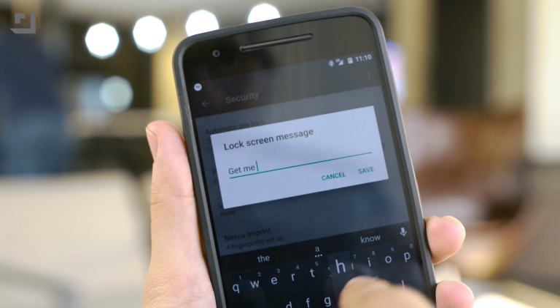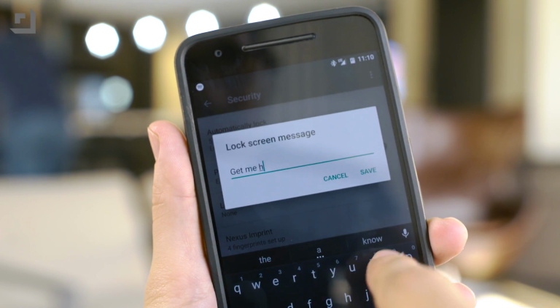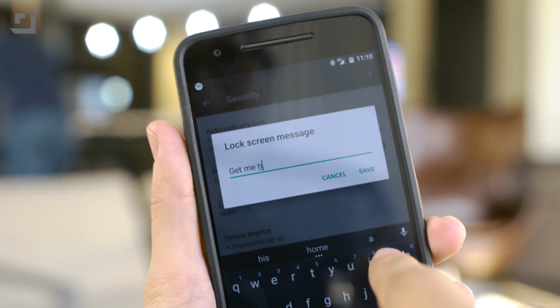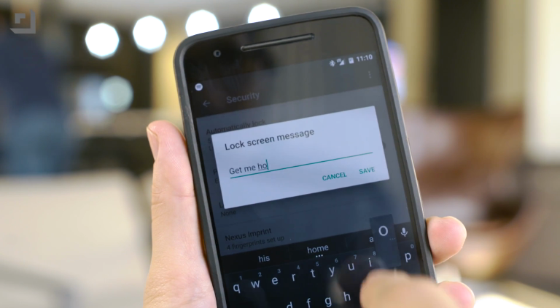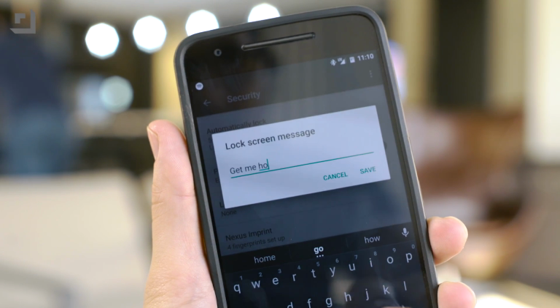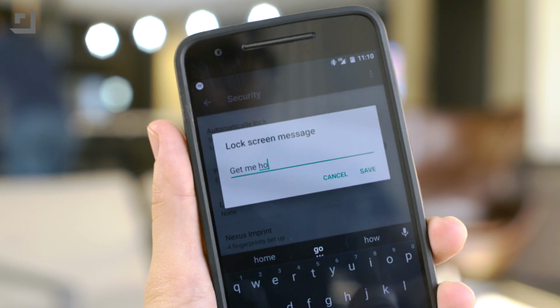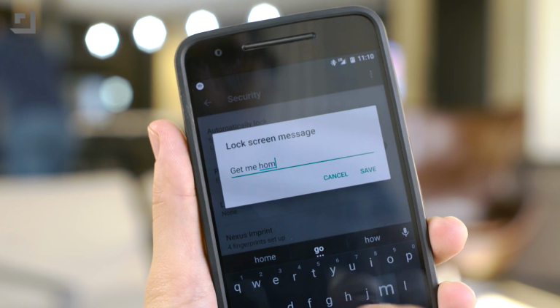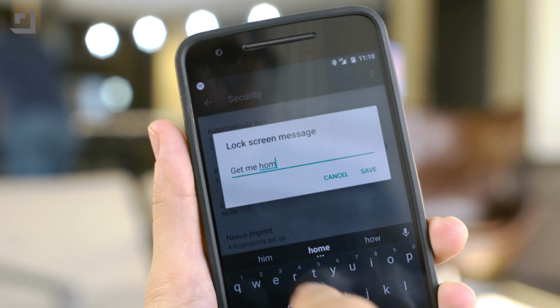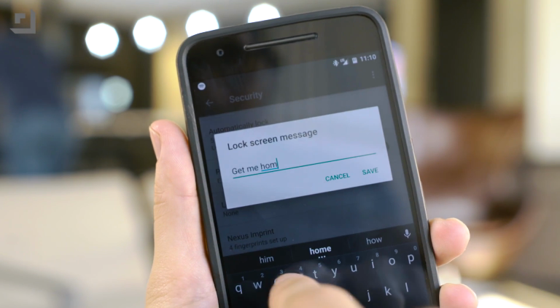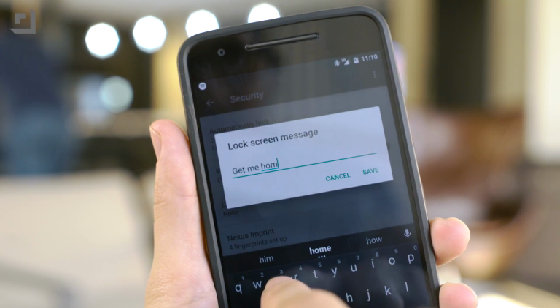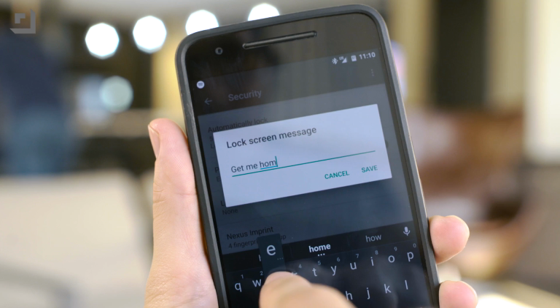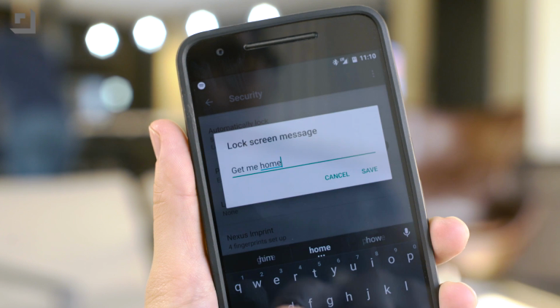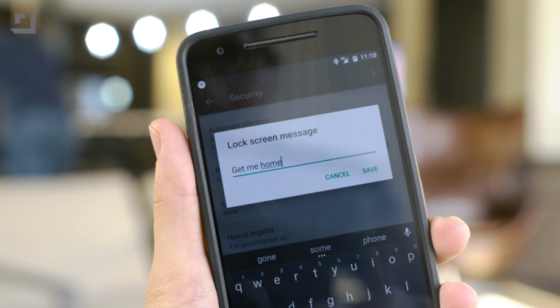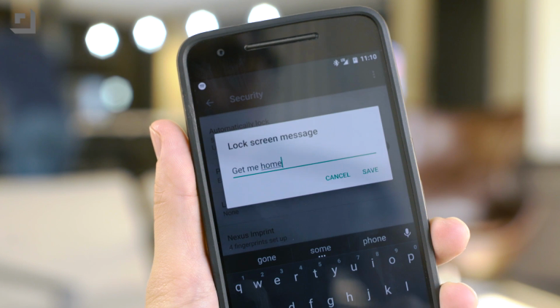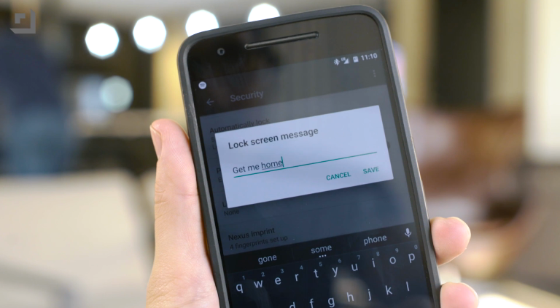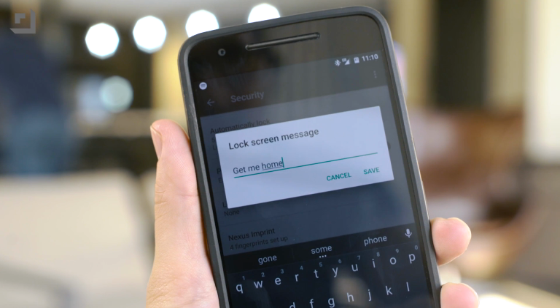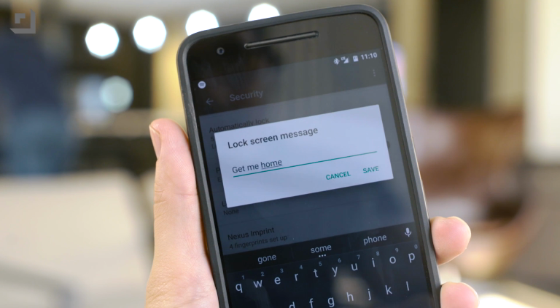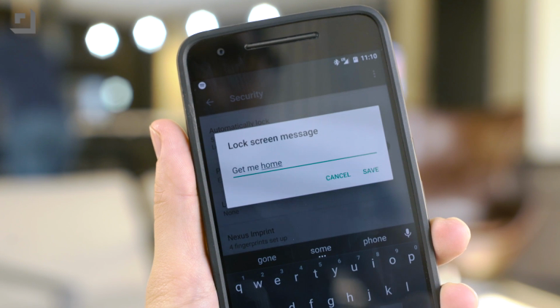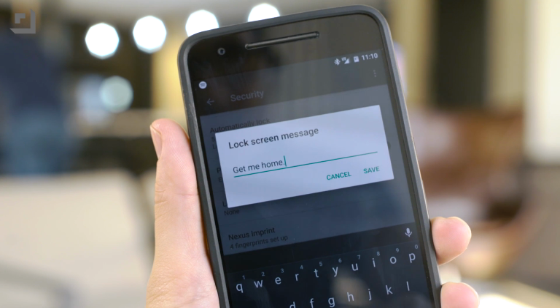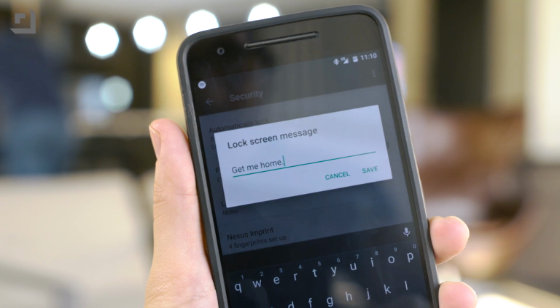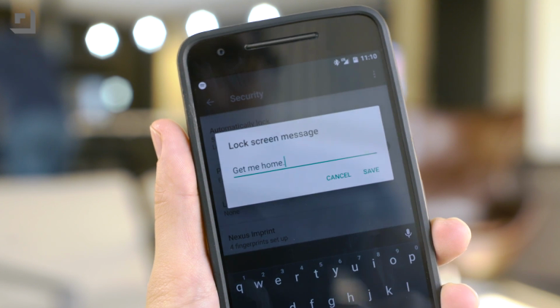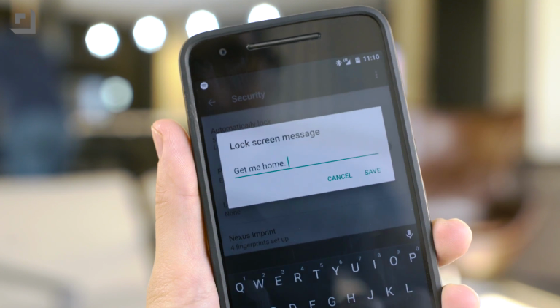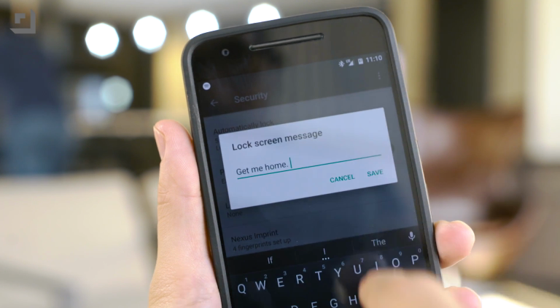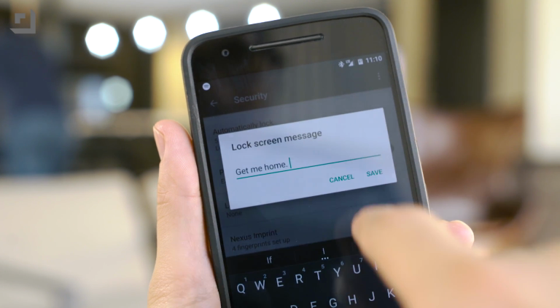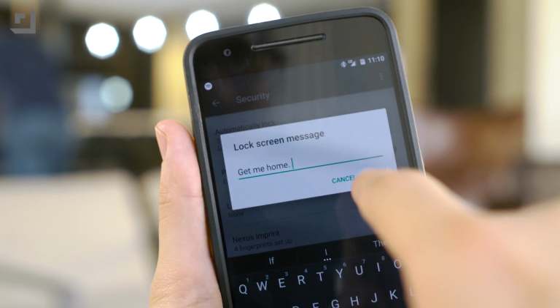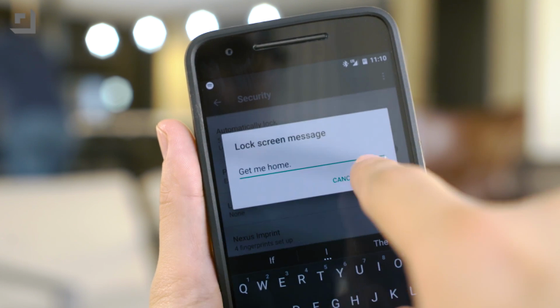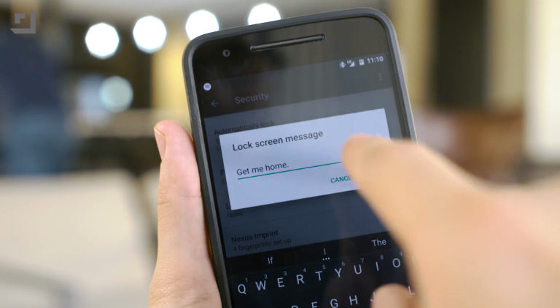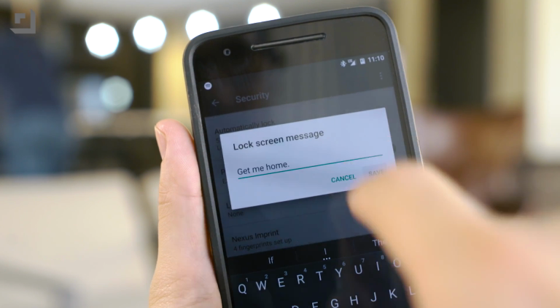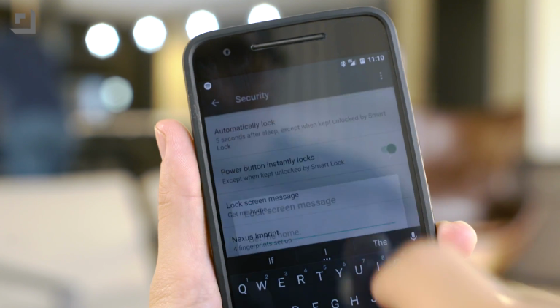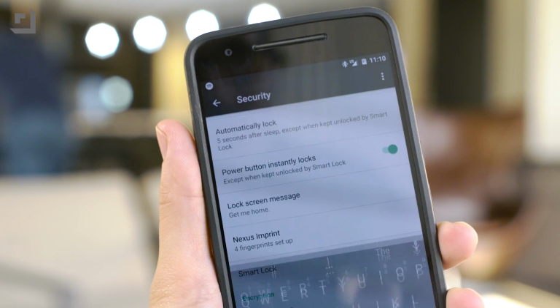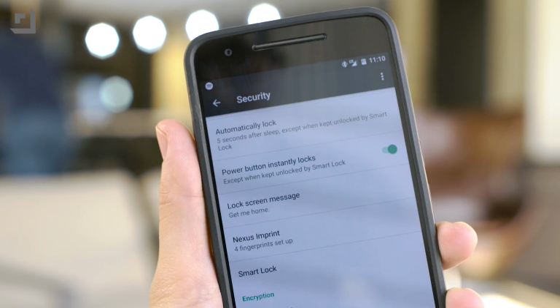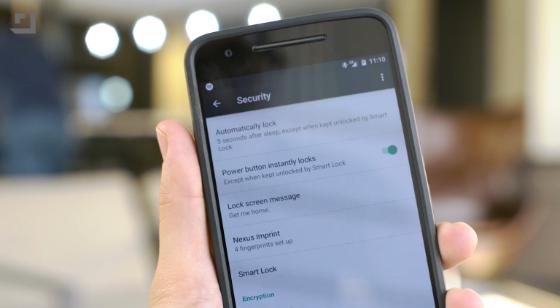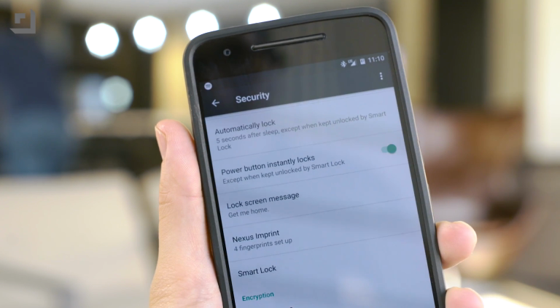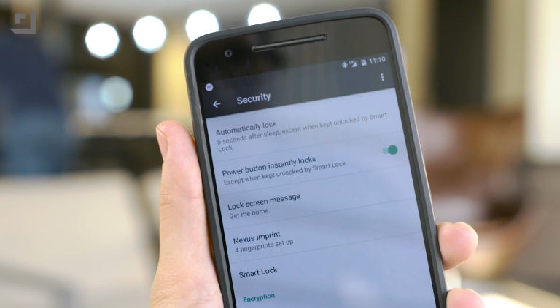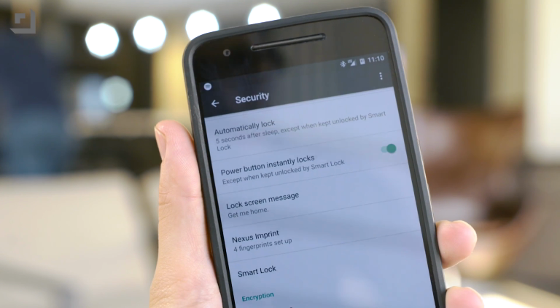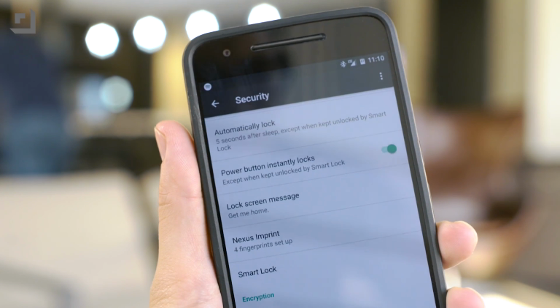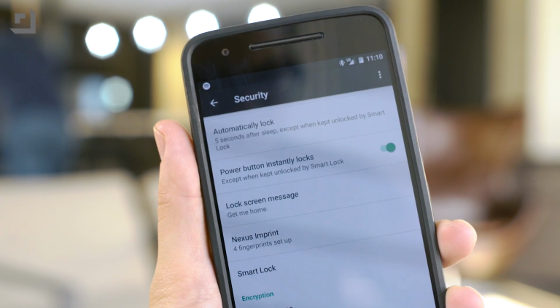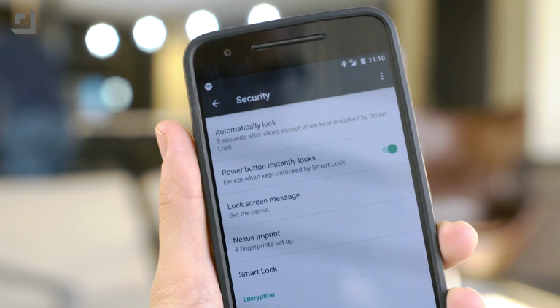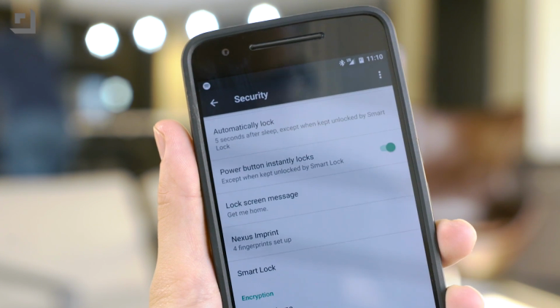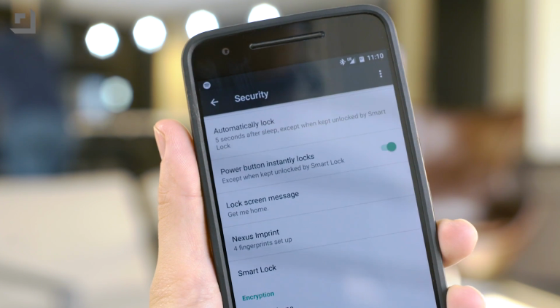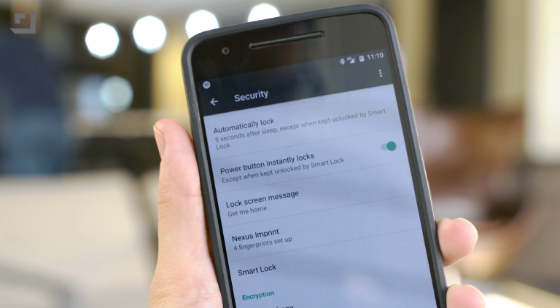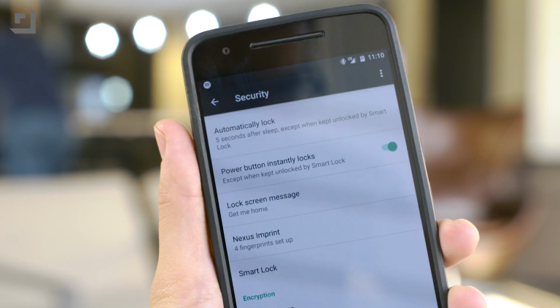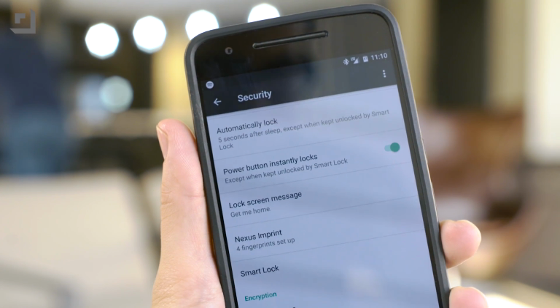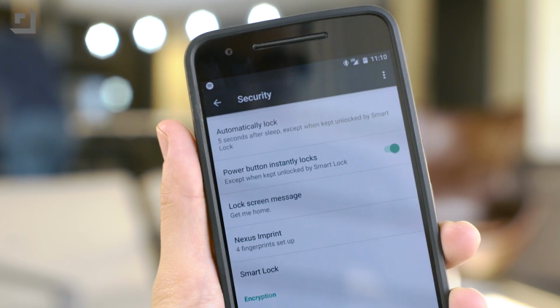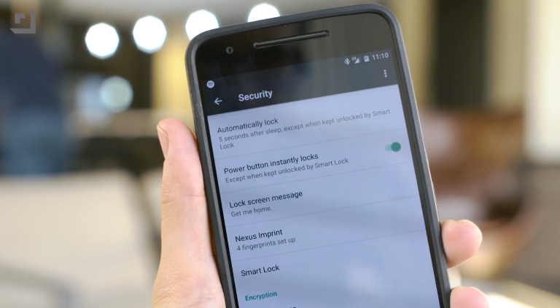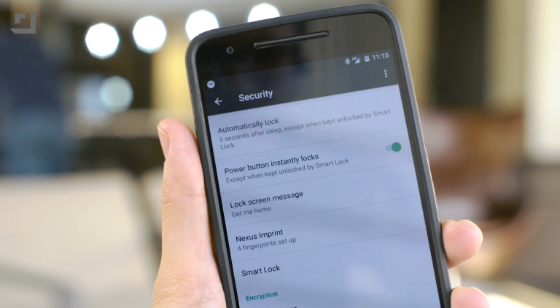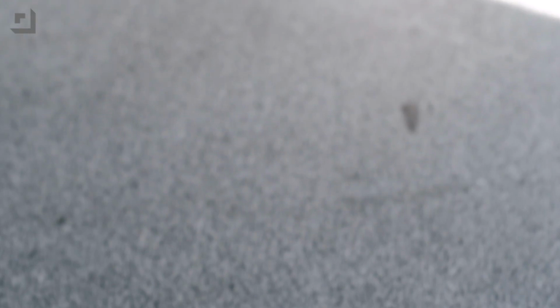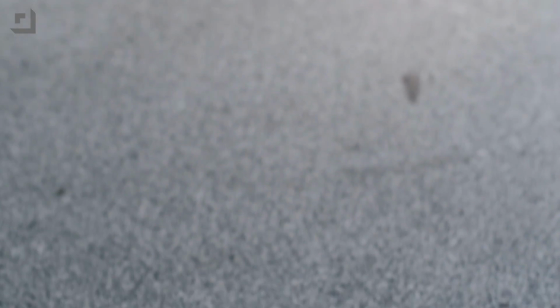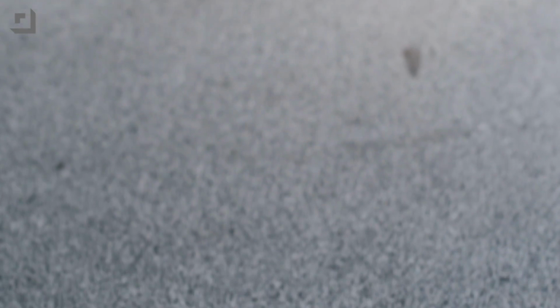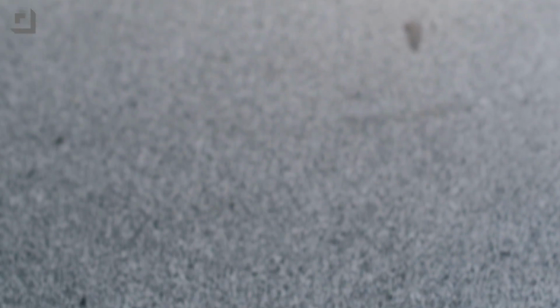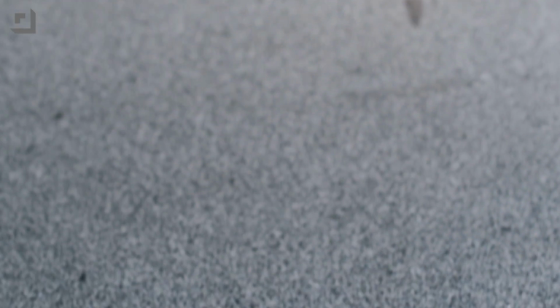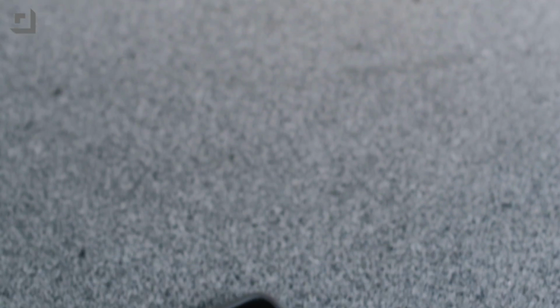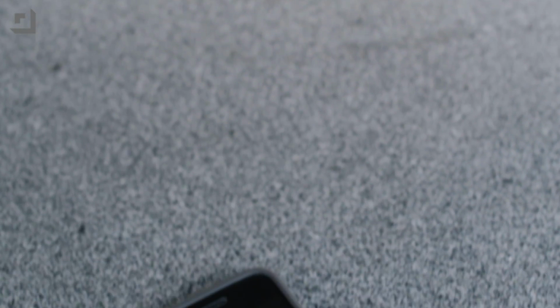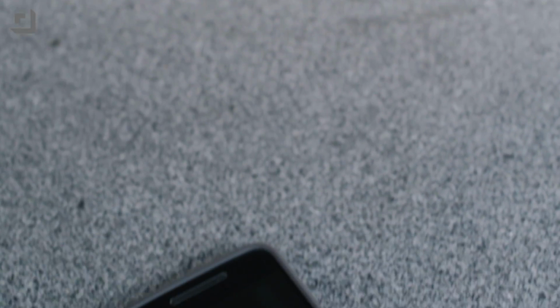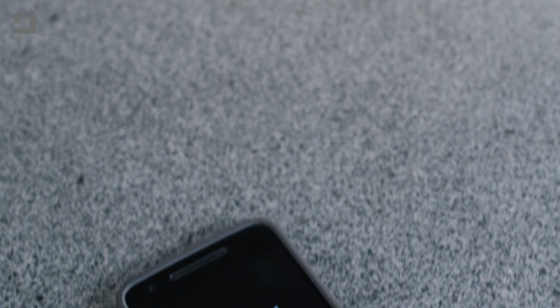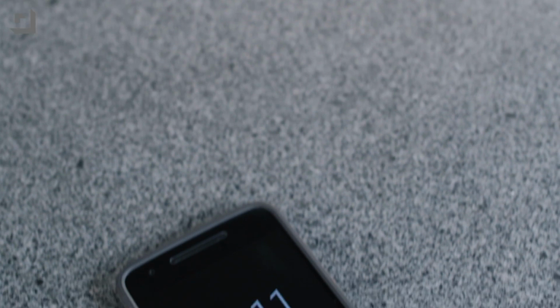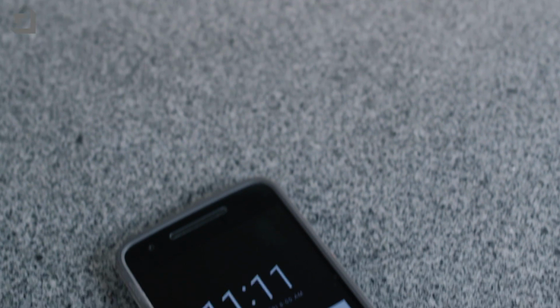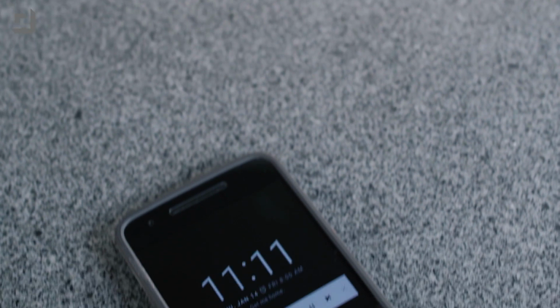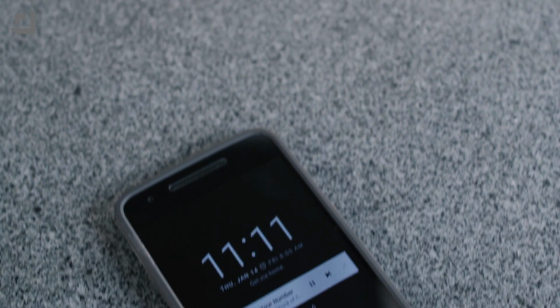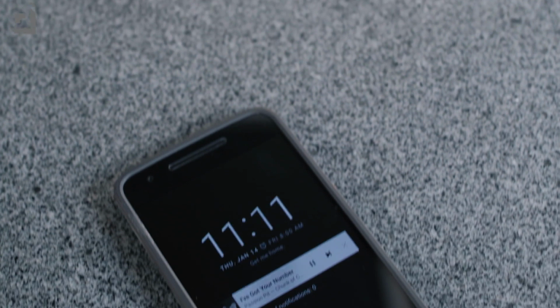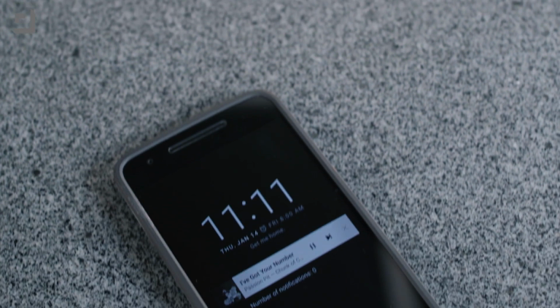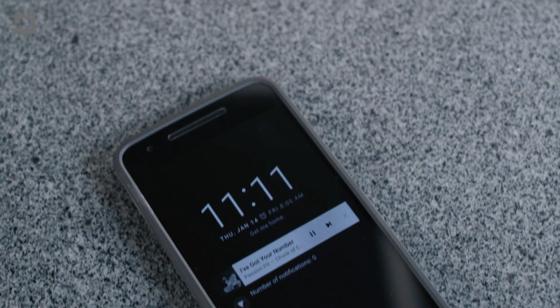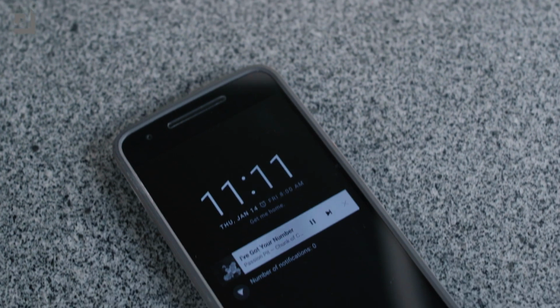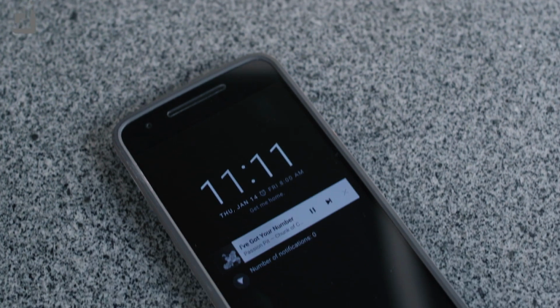Just do yourself that little favor and get that peace of mind in case you lose your phone. If it winds up in the hands of a good Samaritan, they can get in touch with you ASAP.